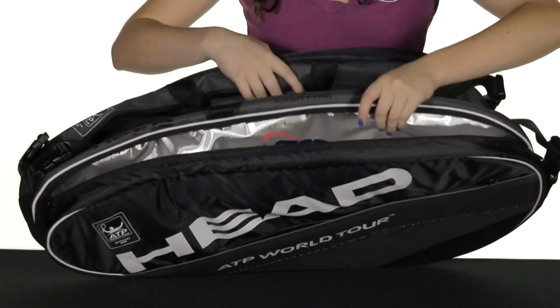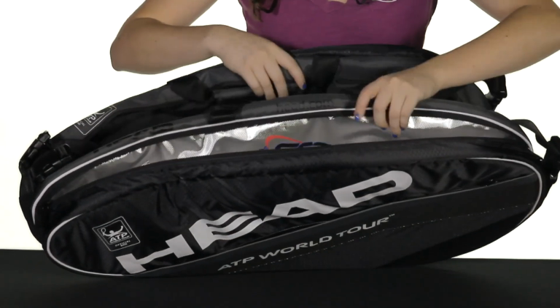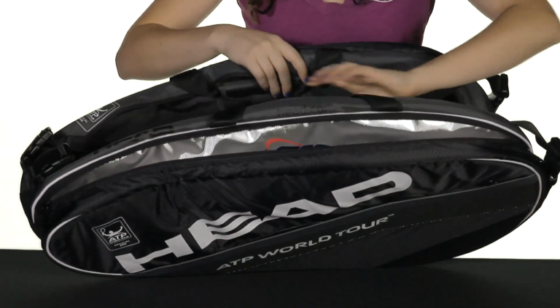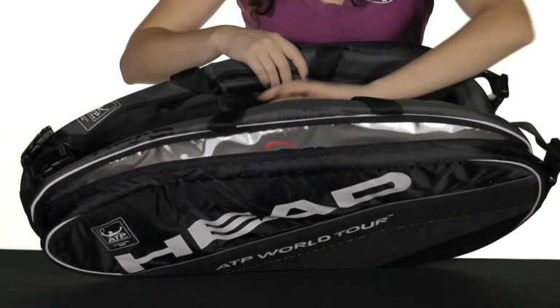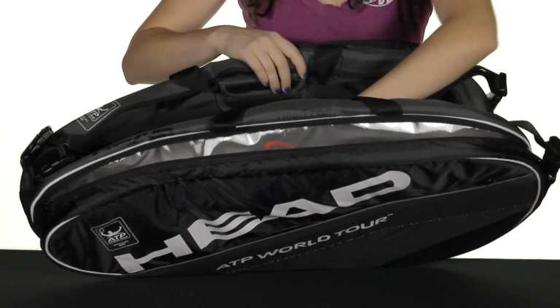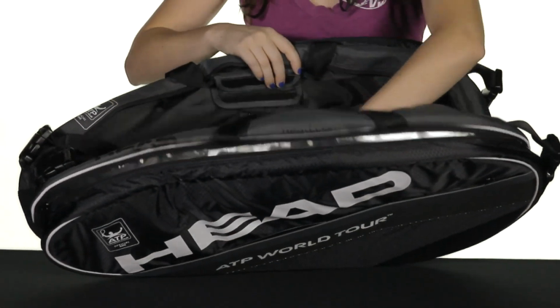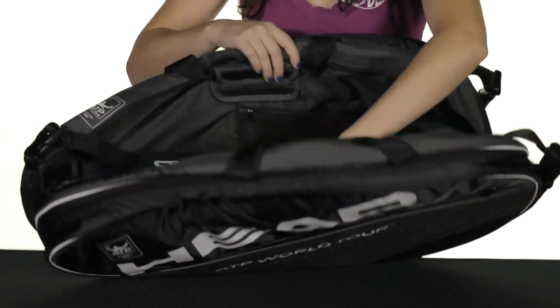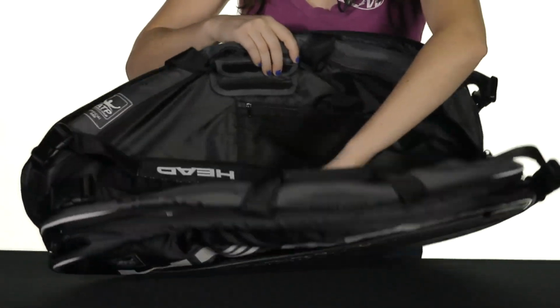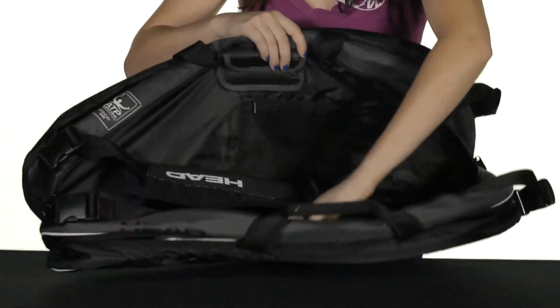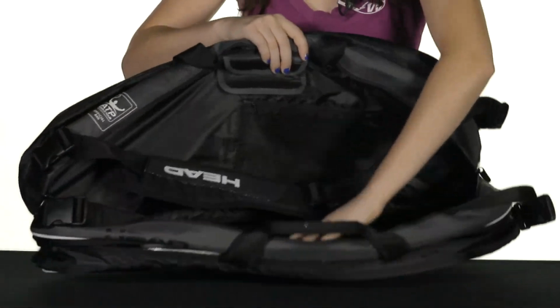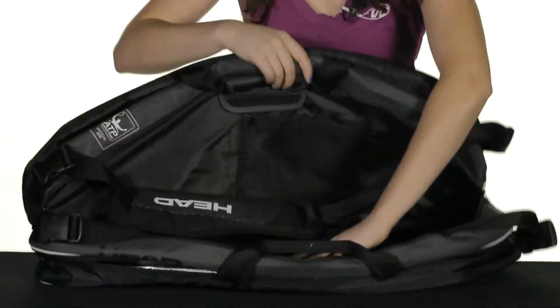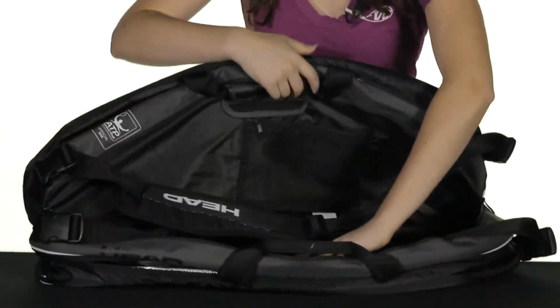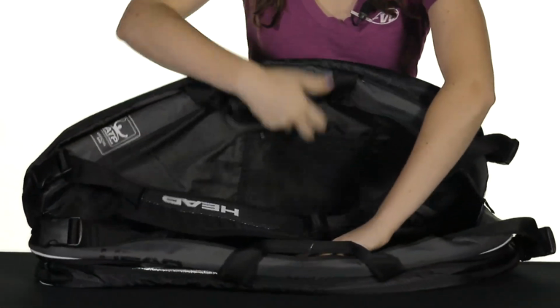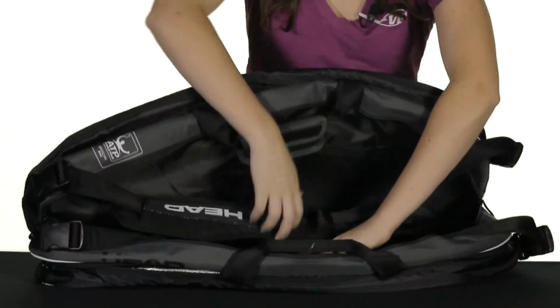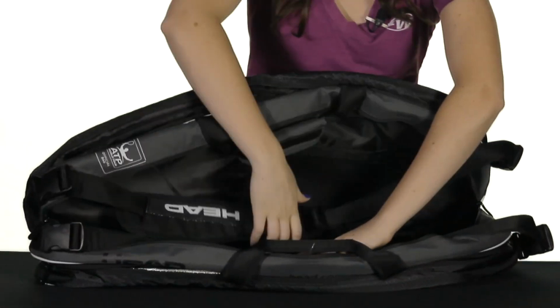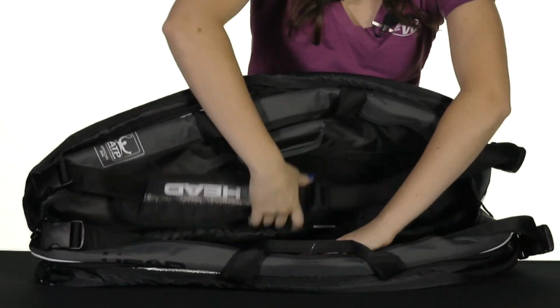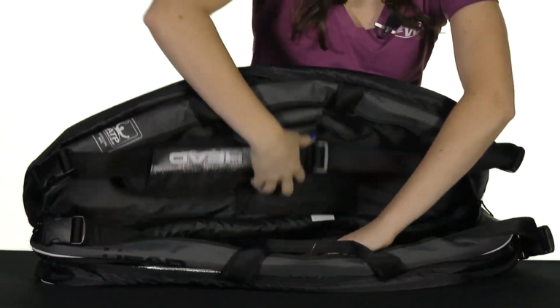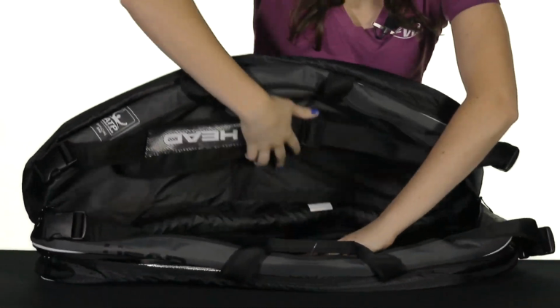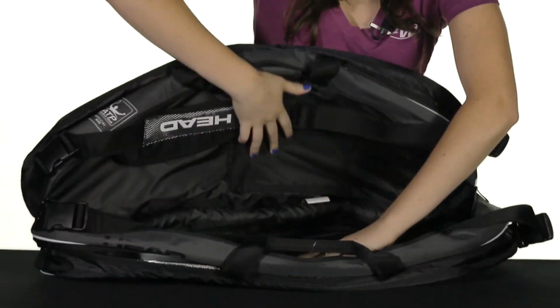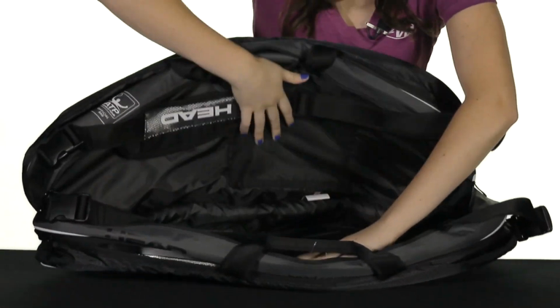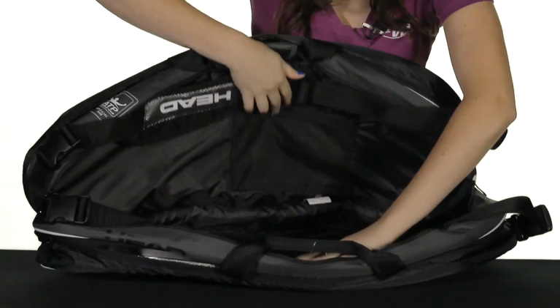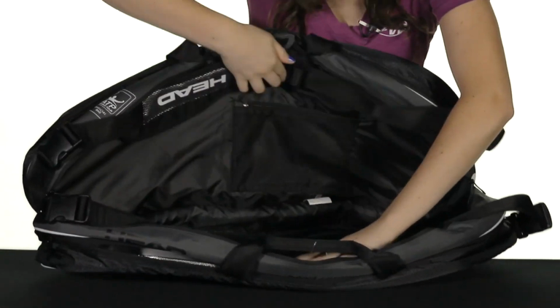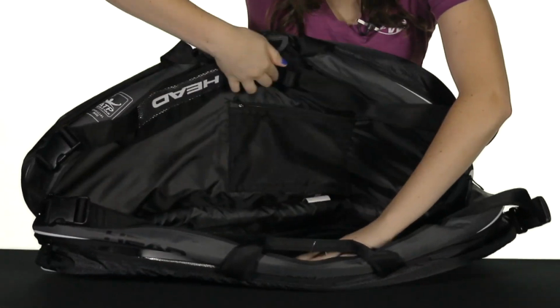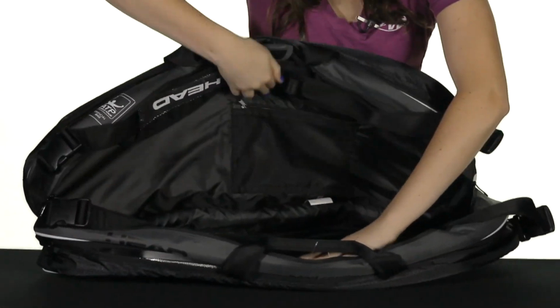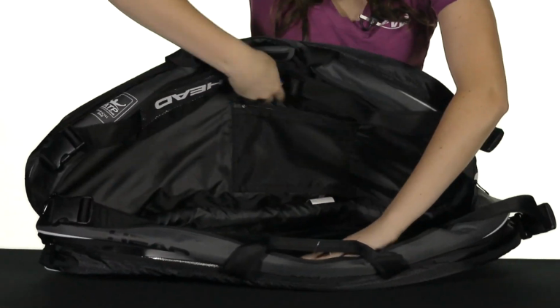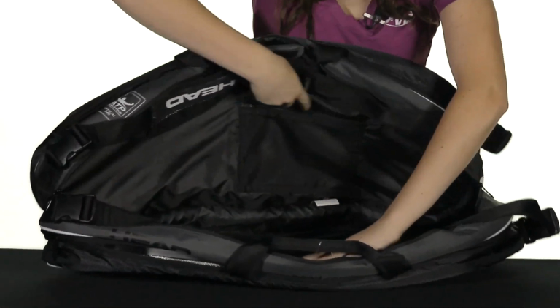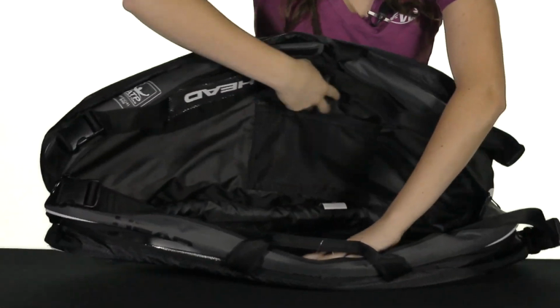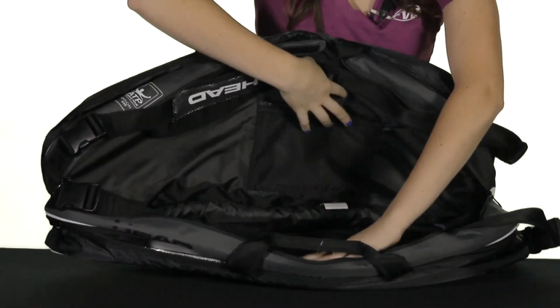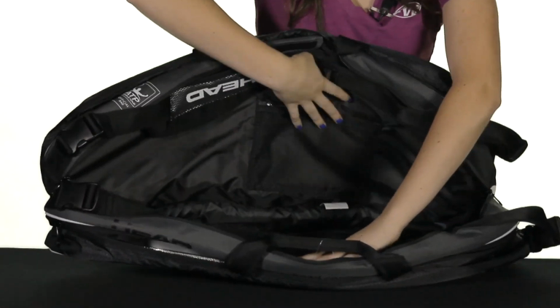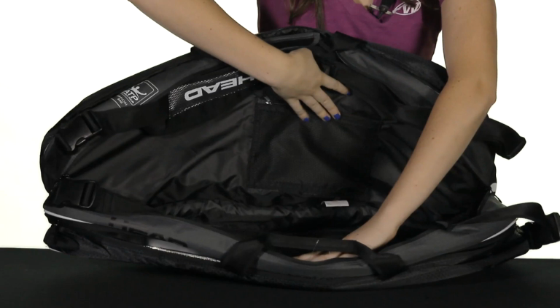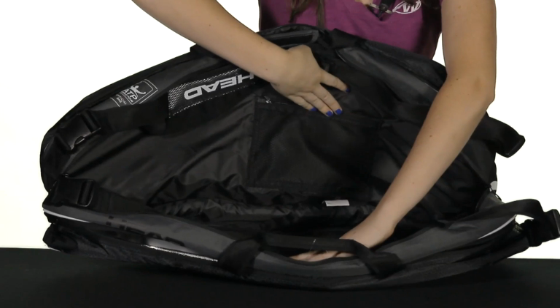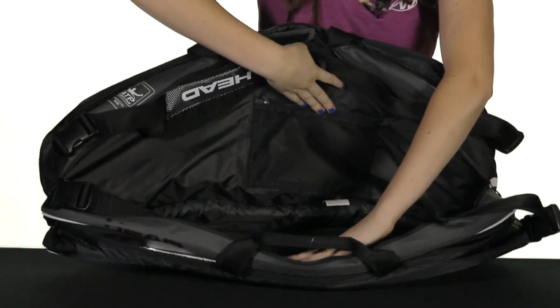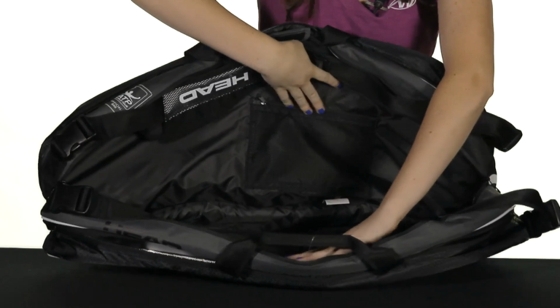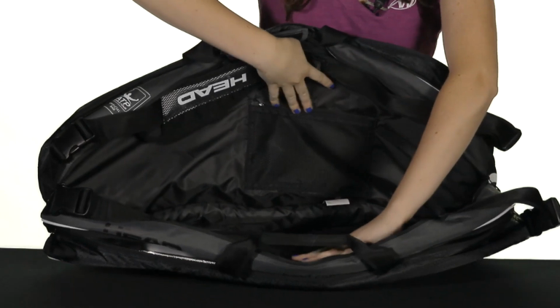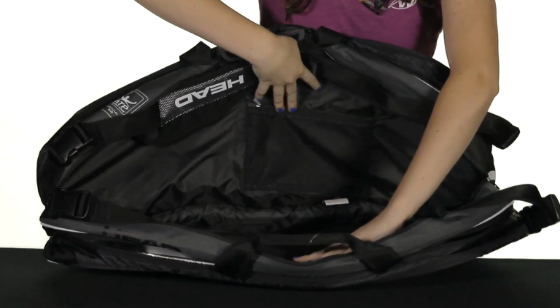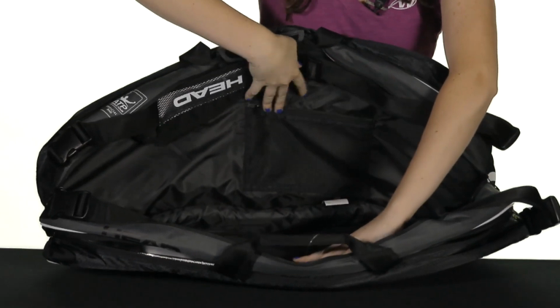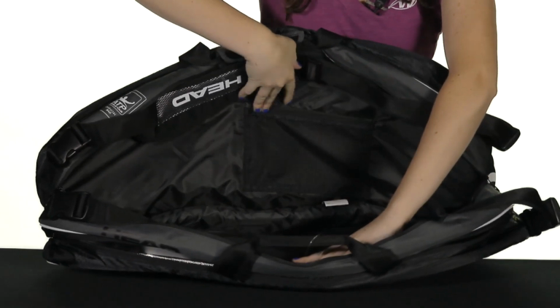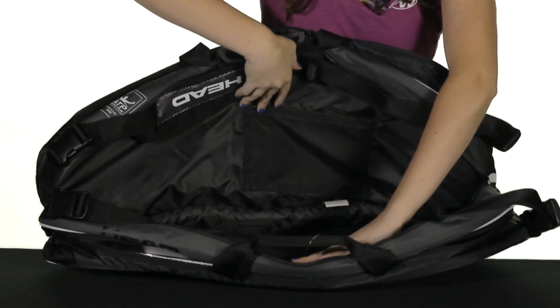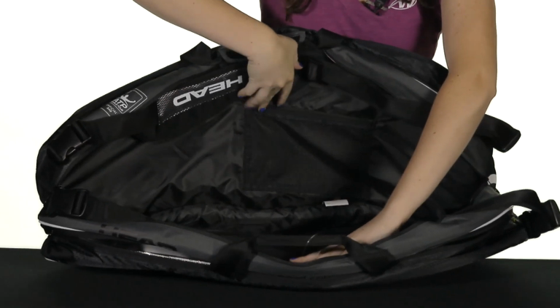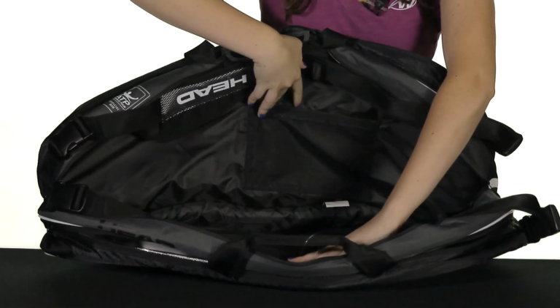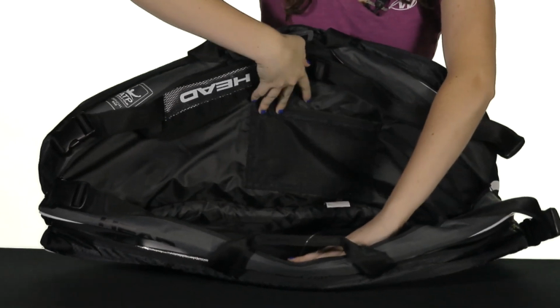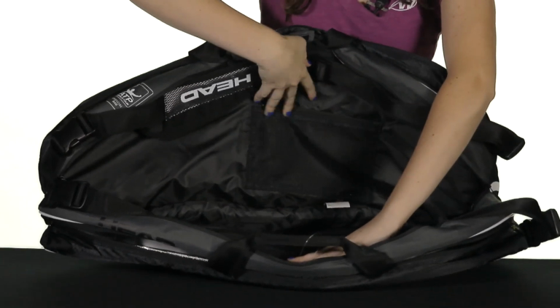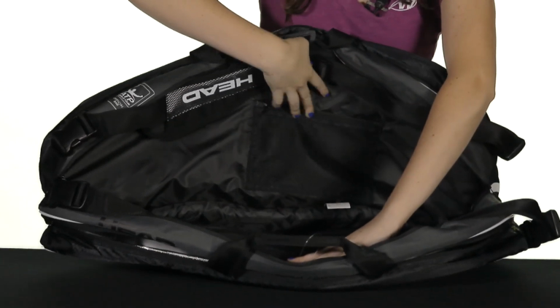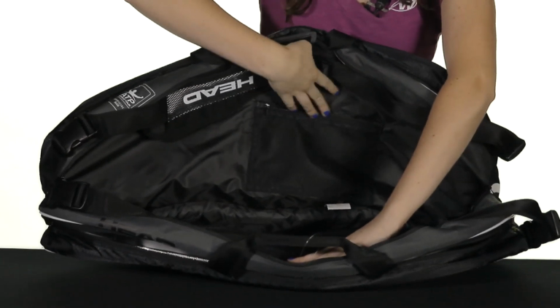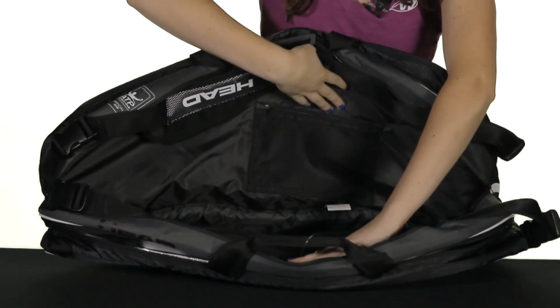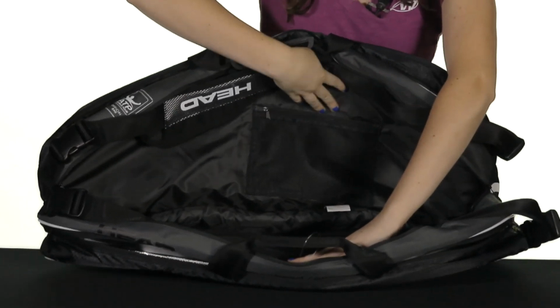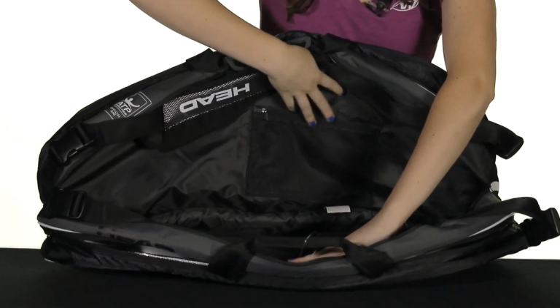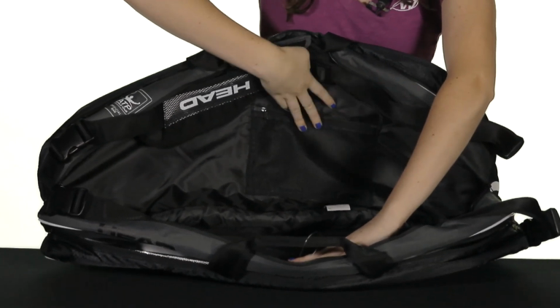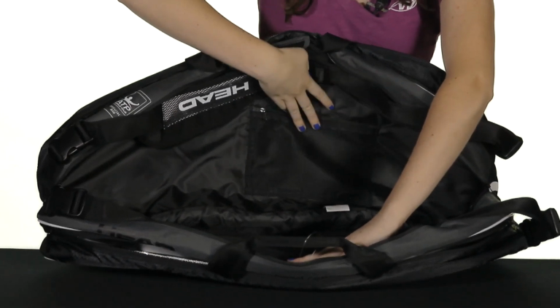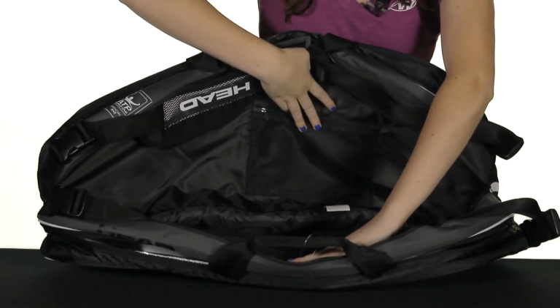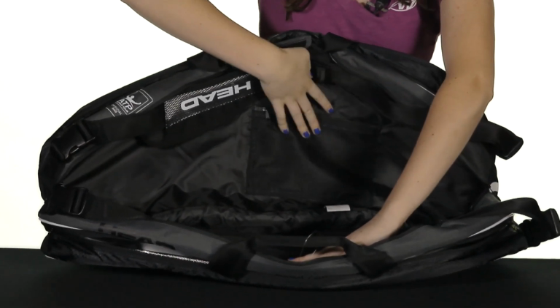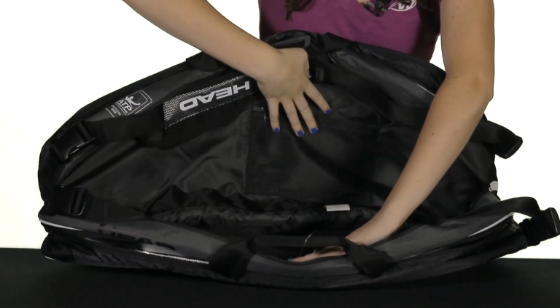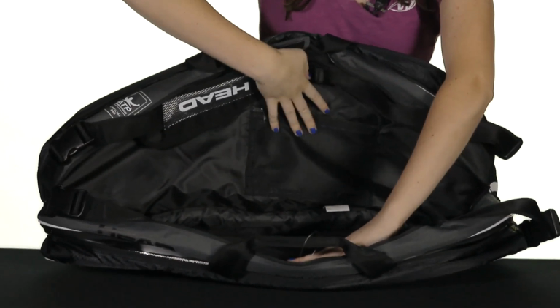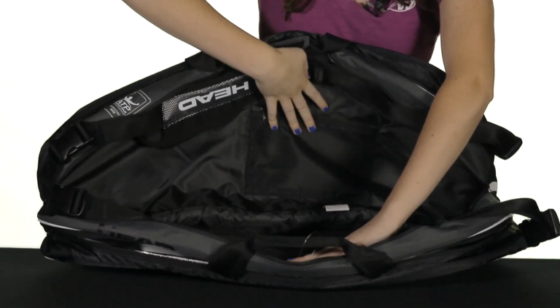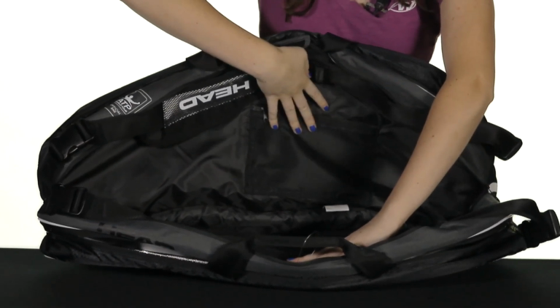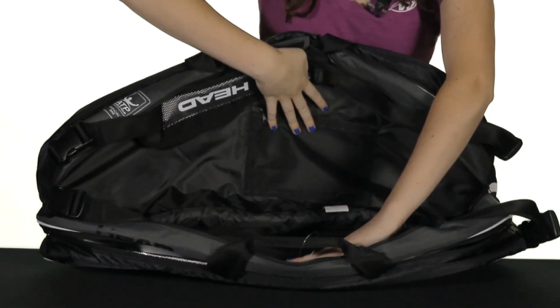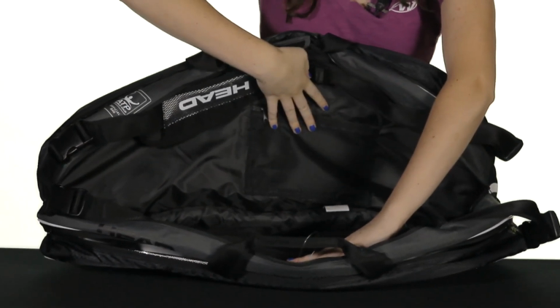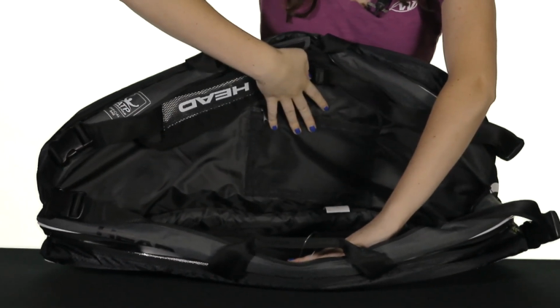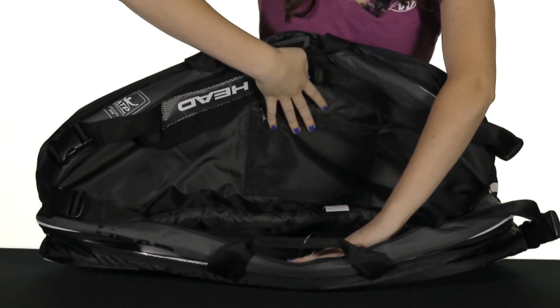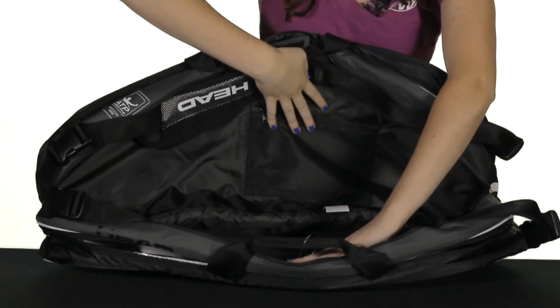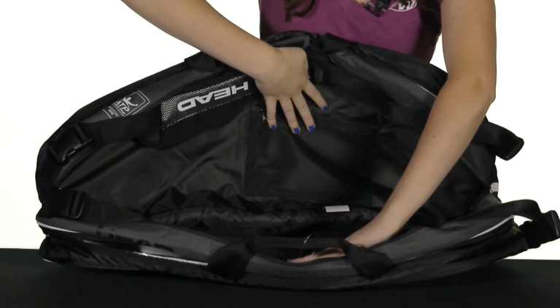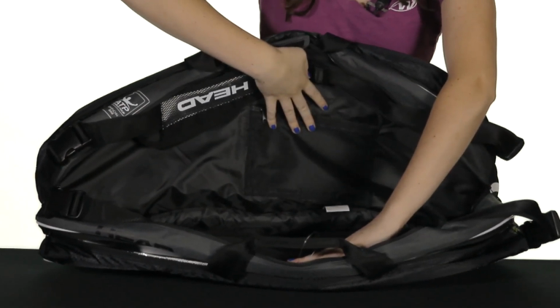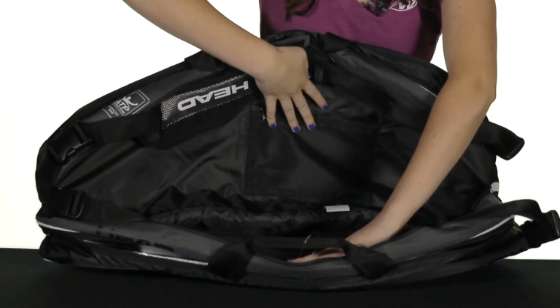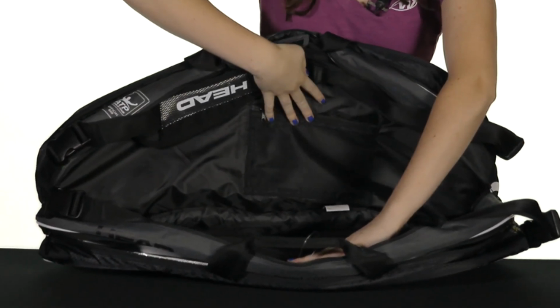The second compartment actually has plenty of room and there's a mesh pocket on the inside that's enclosed with a zipper, as you can see, just to store accessories.